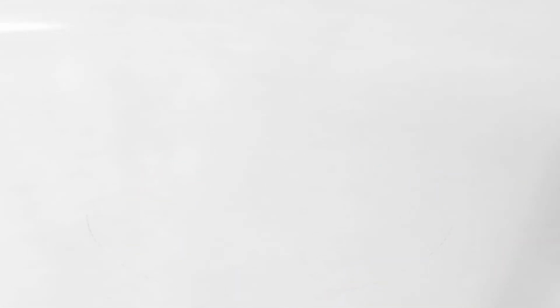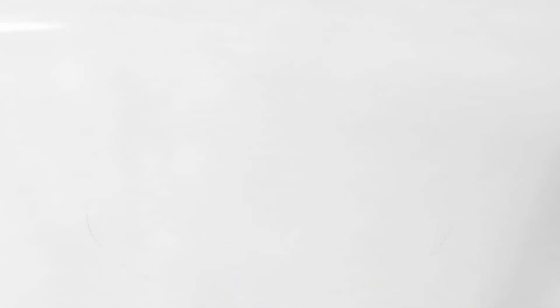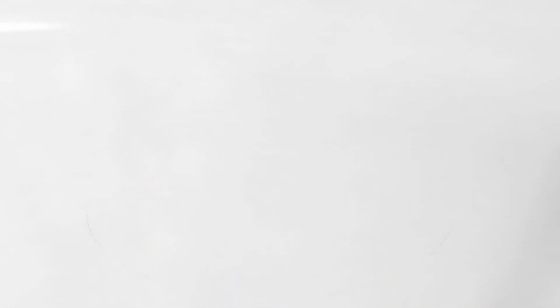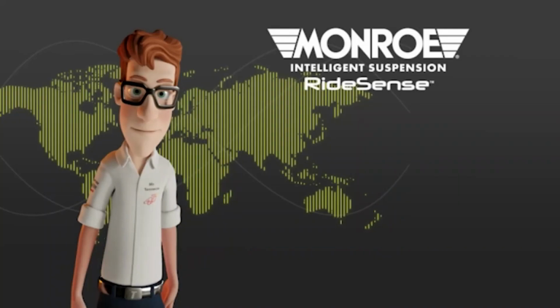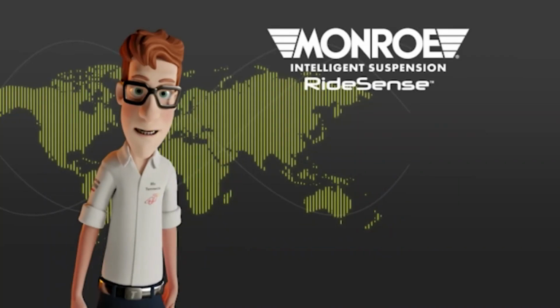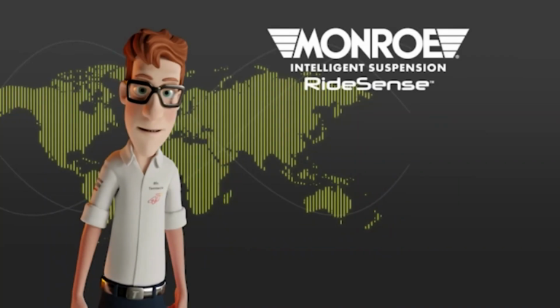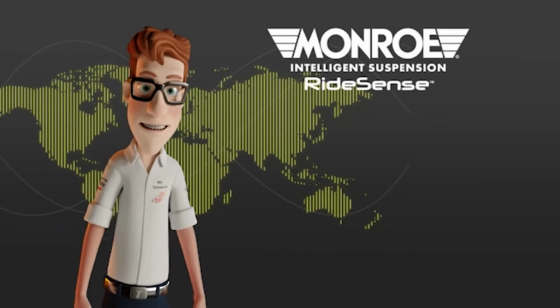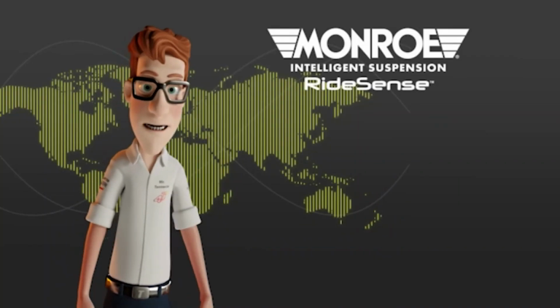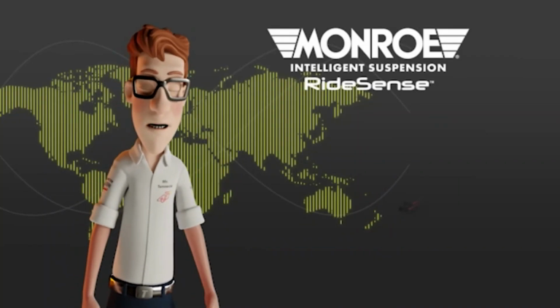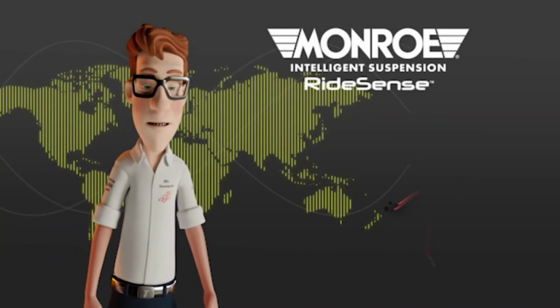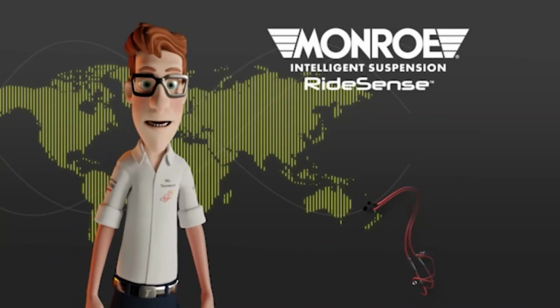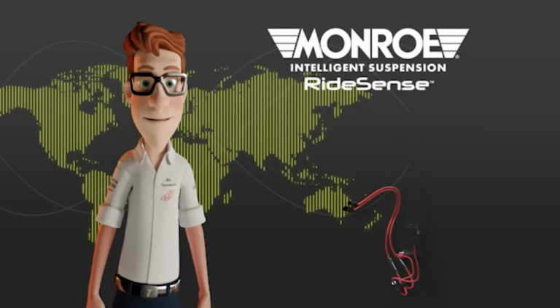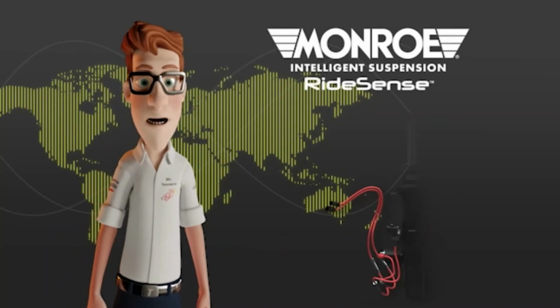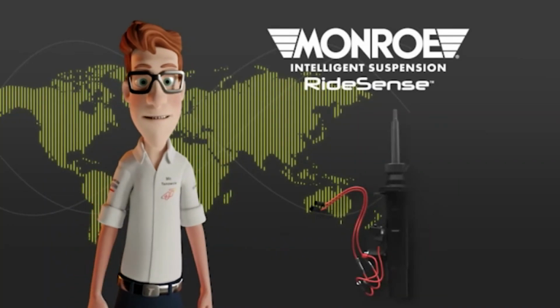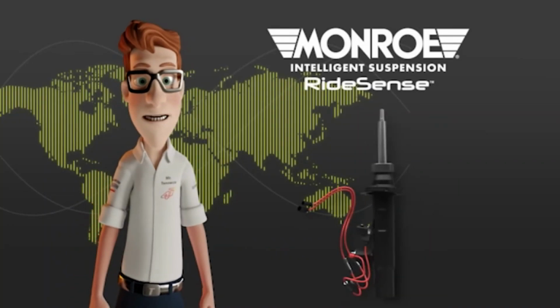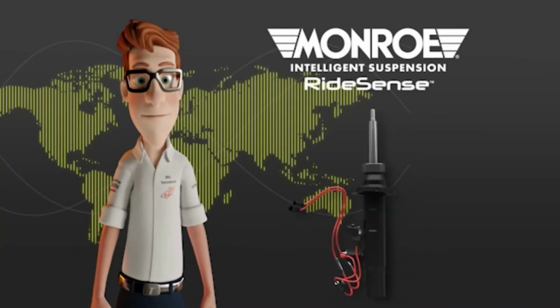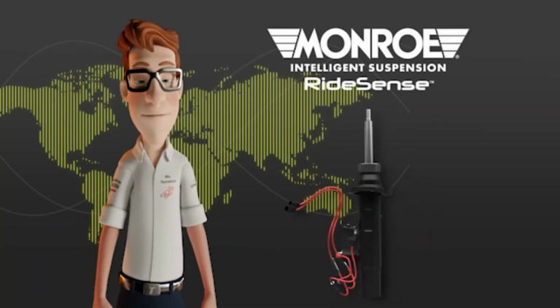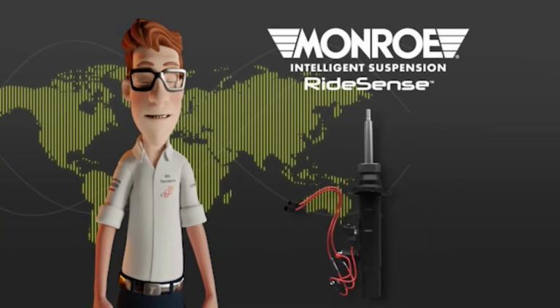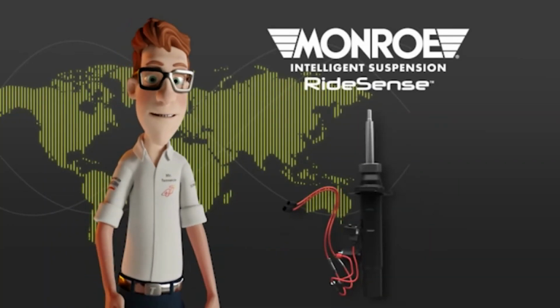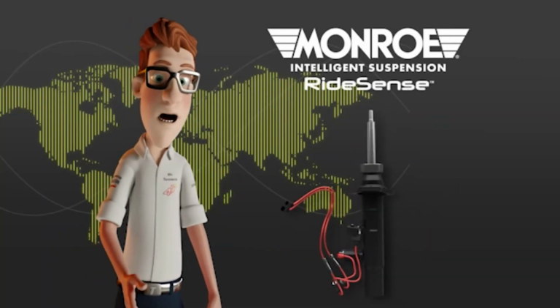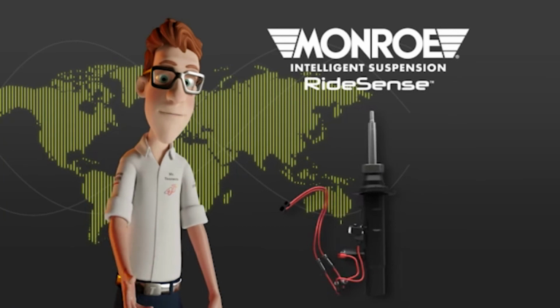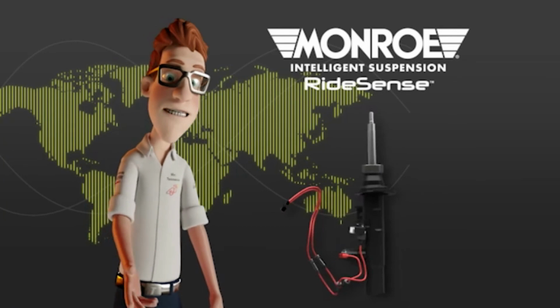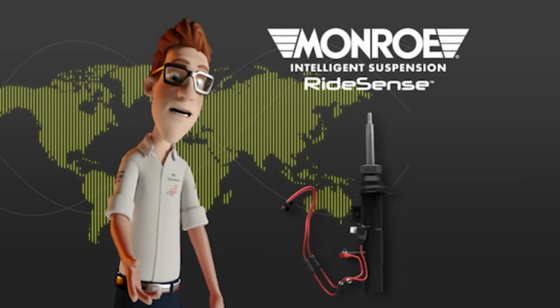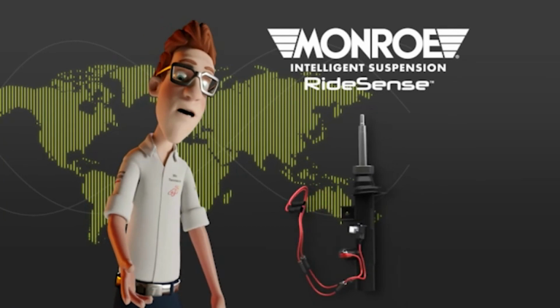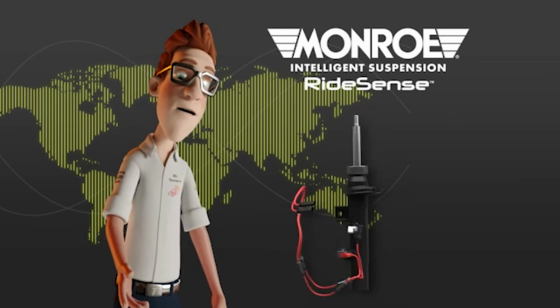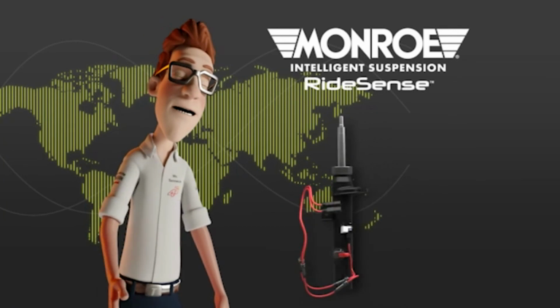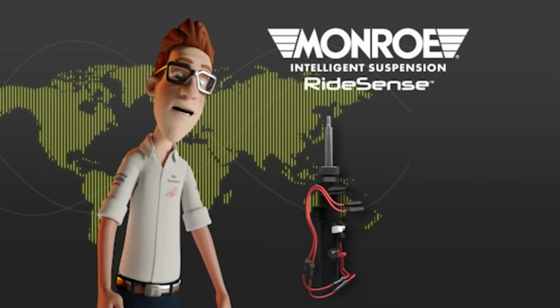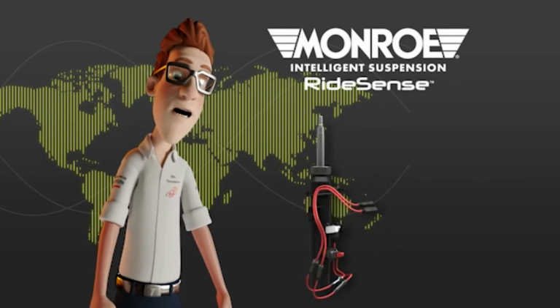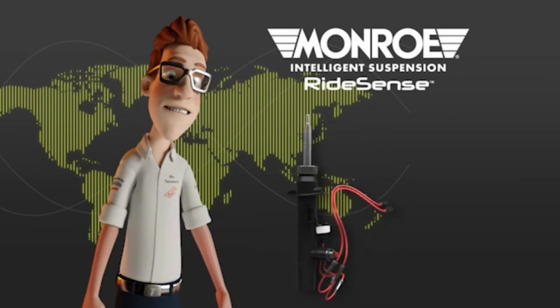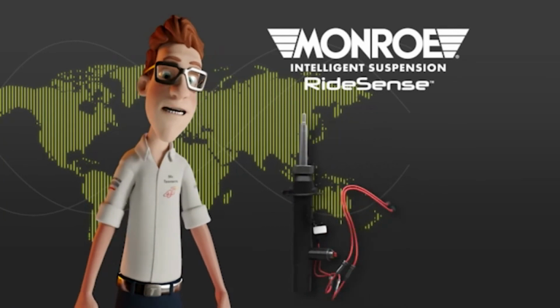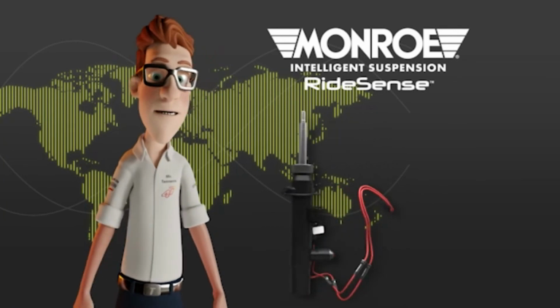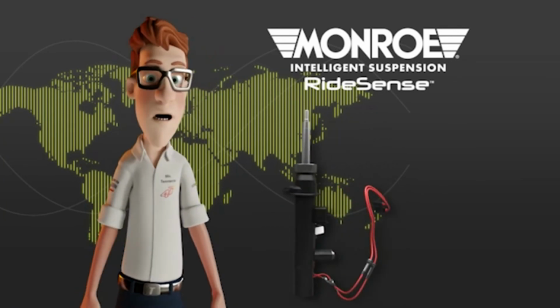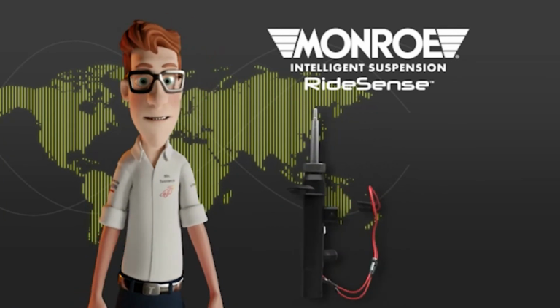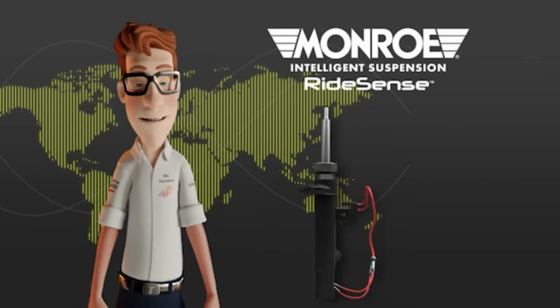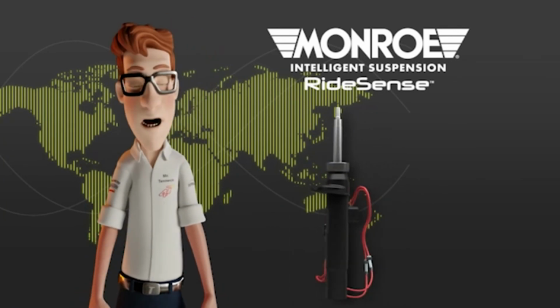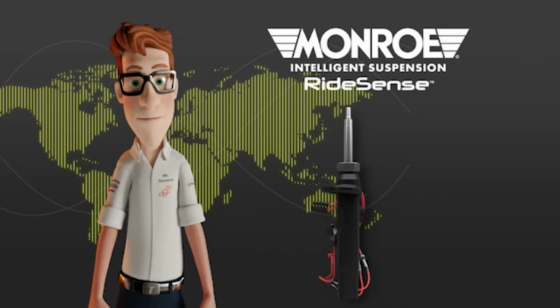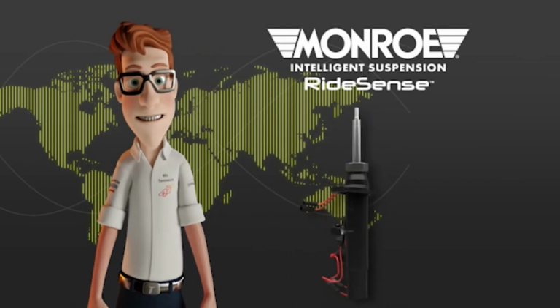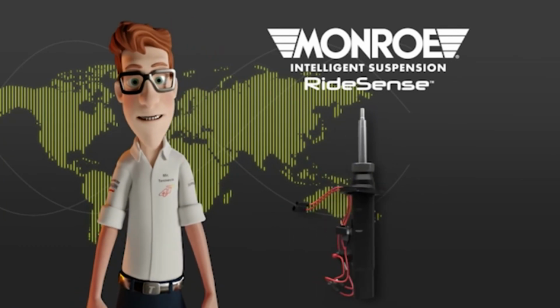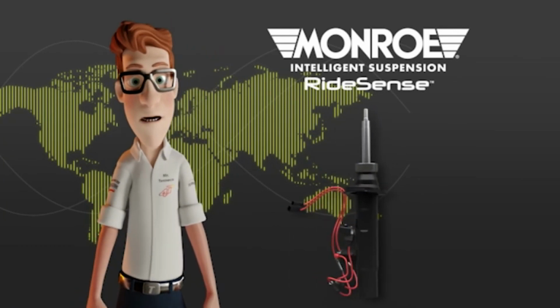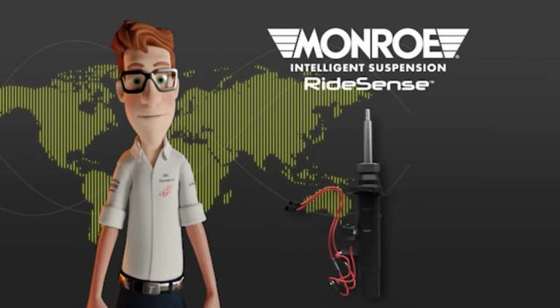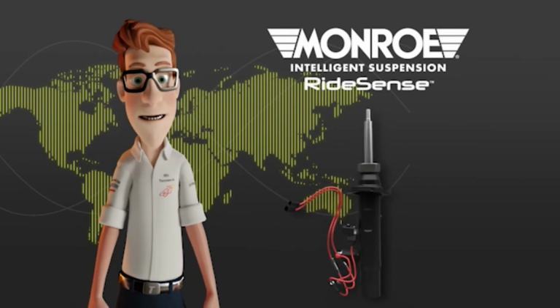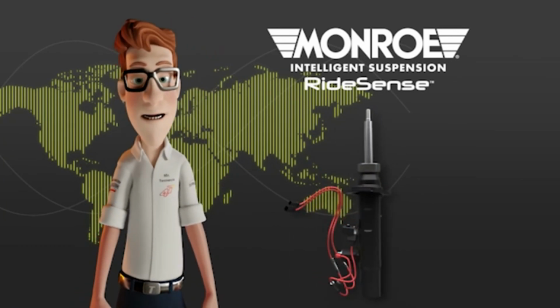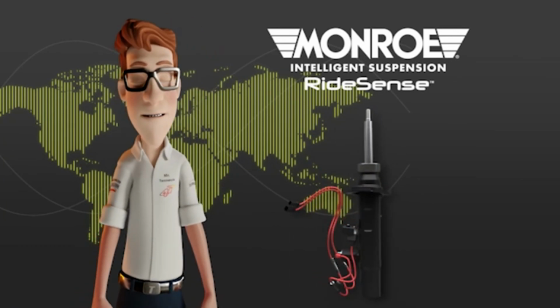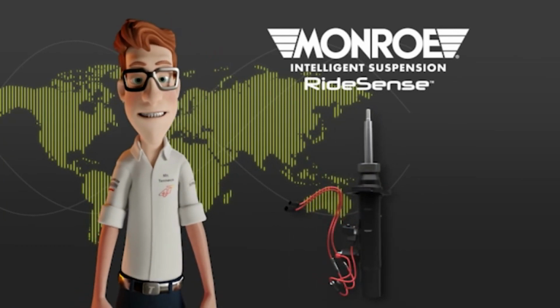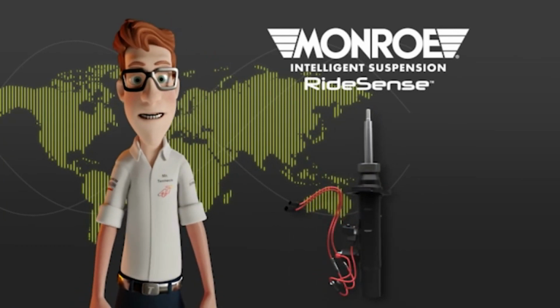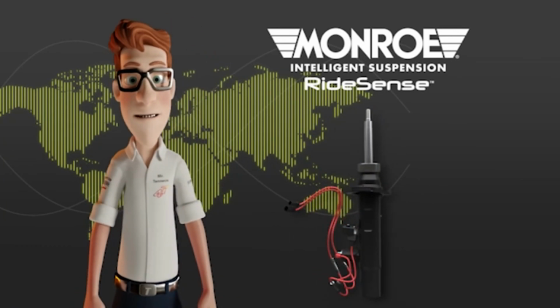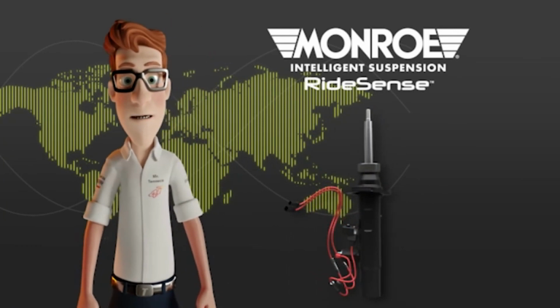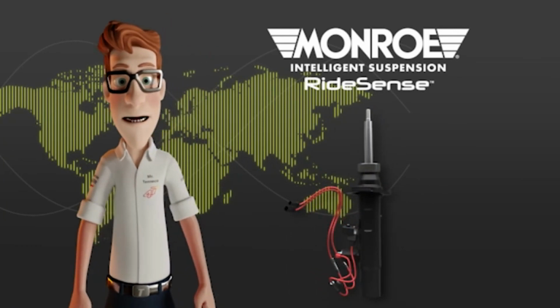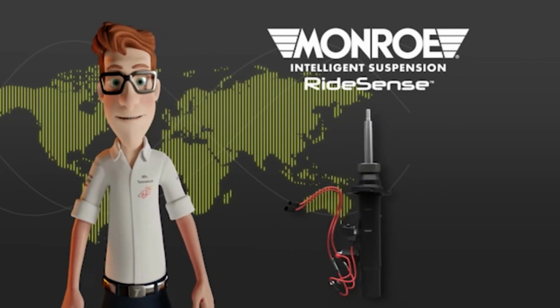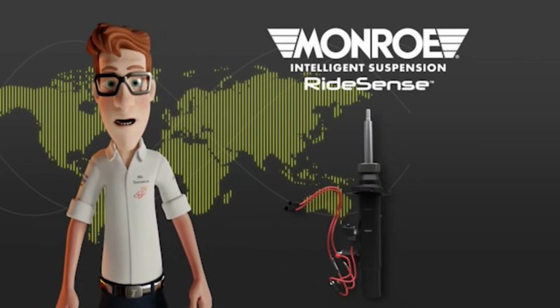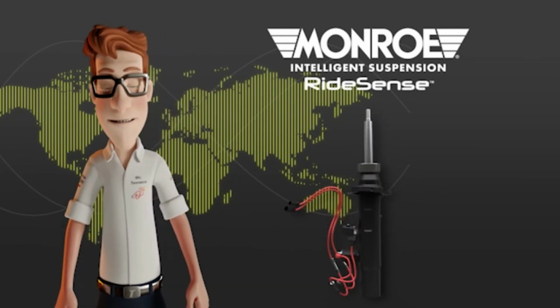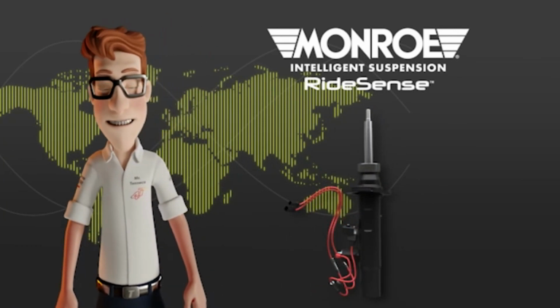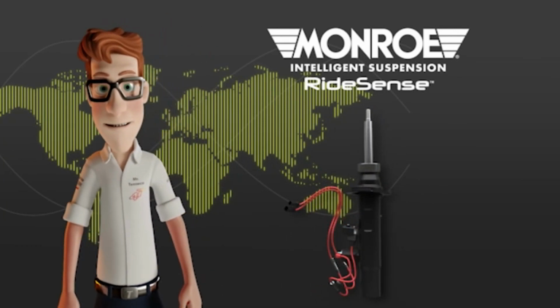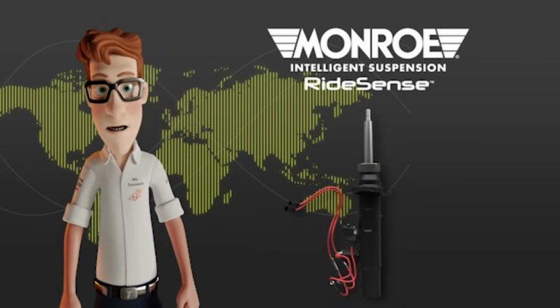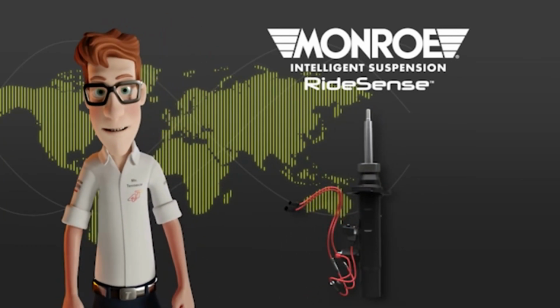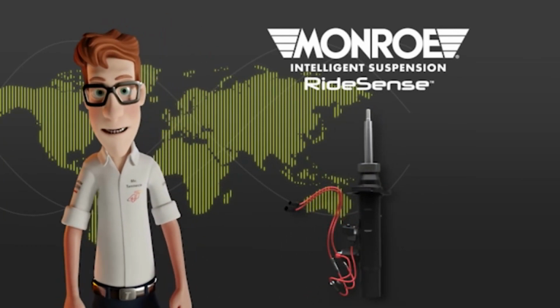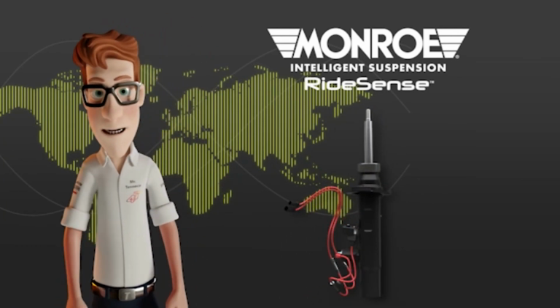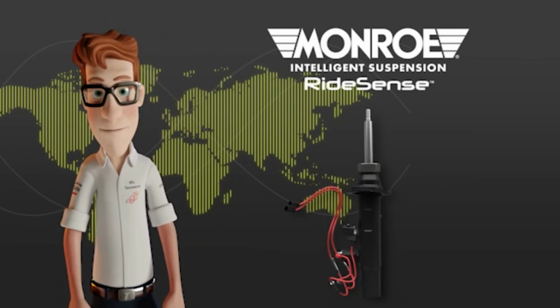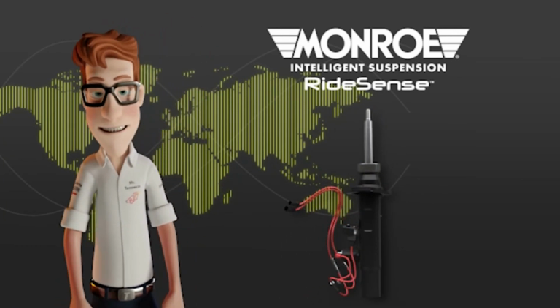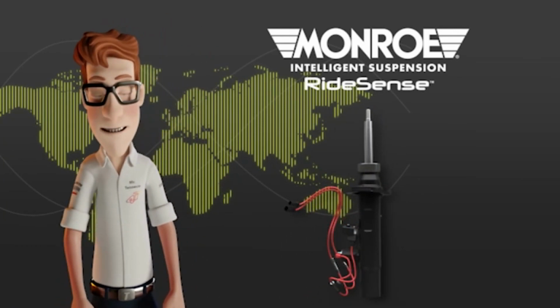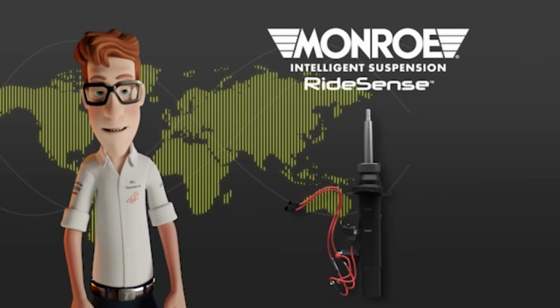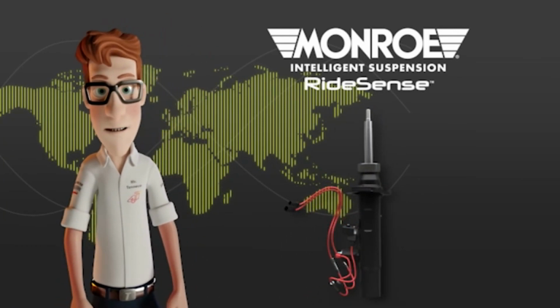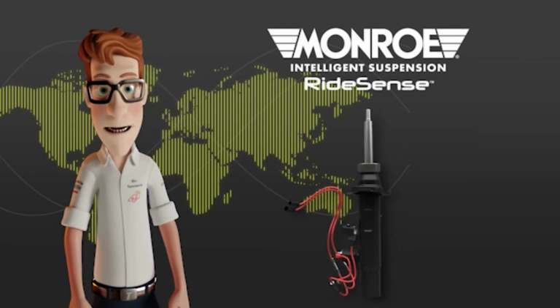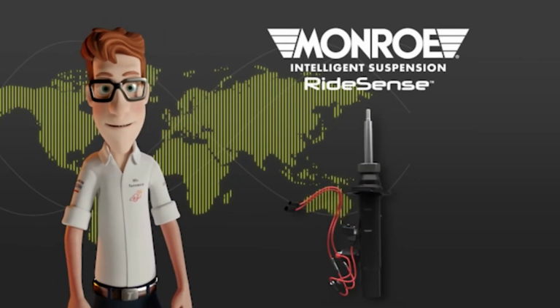I hope you enjoyed the video and that it has helped you to have a better understanding about the Monro Intelligent Suspension RideSense, the latest and most advanced innovation in the Monro aftermarket range.